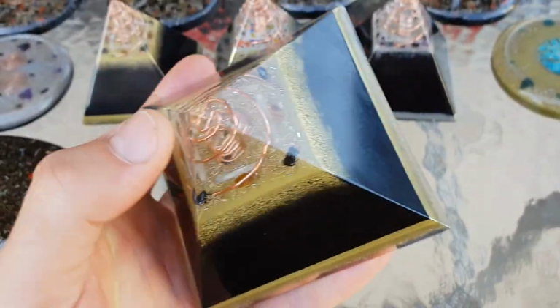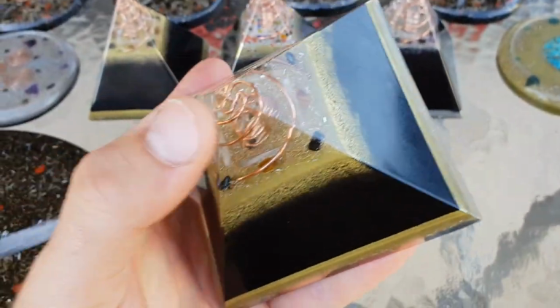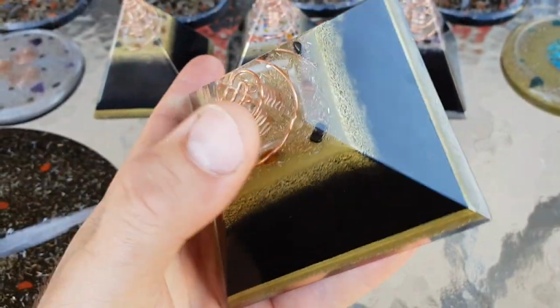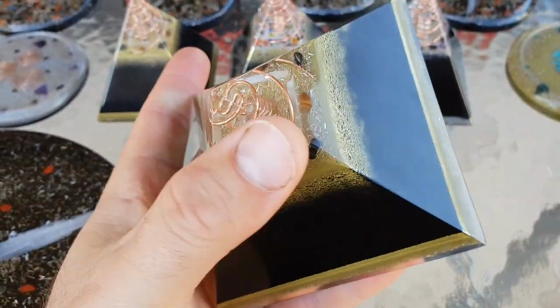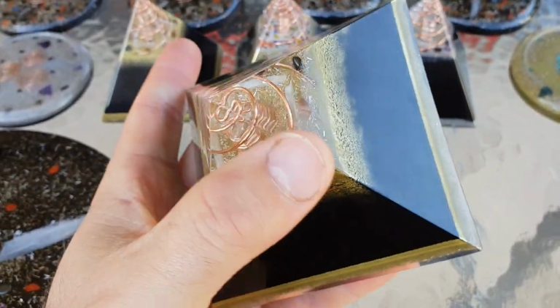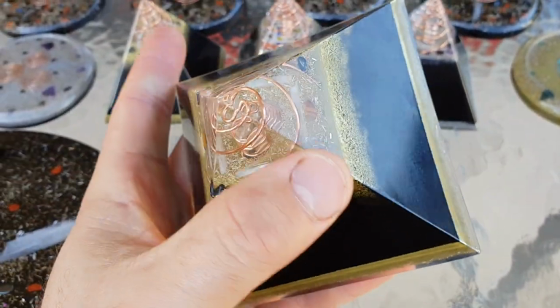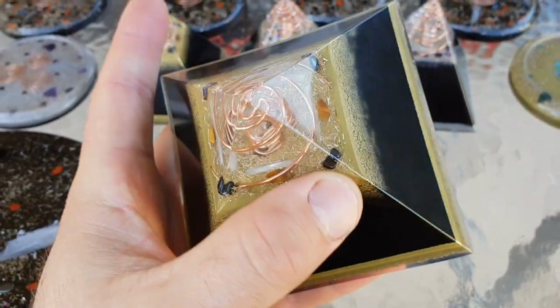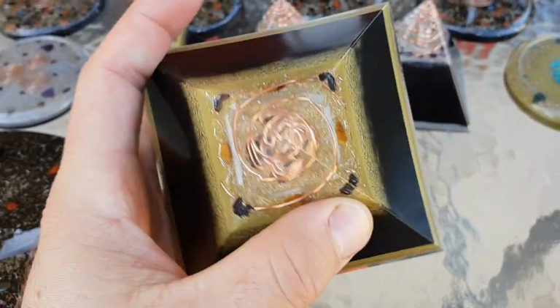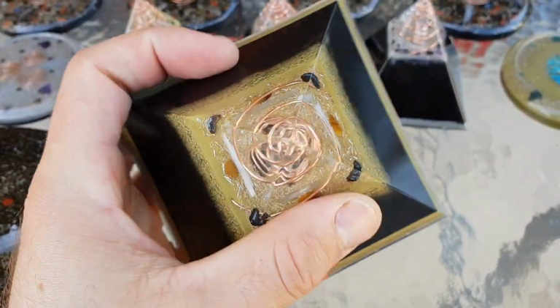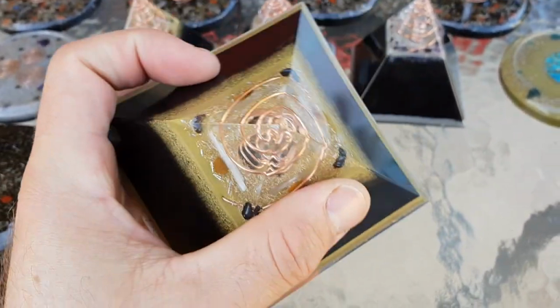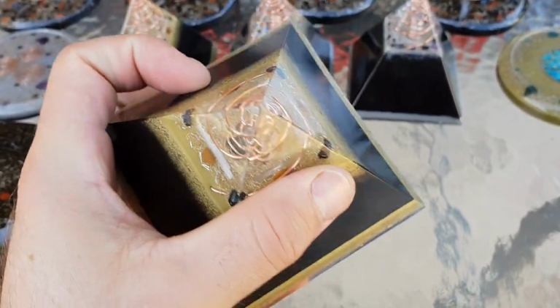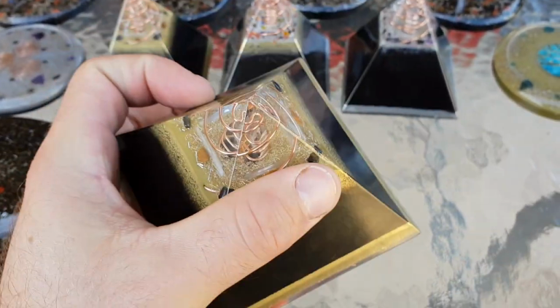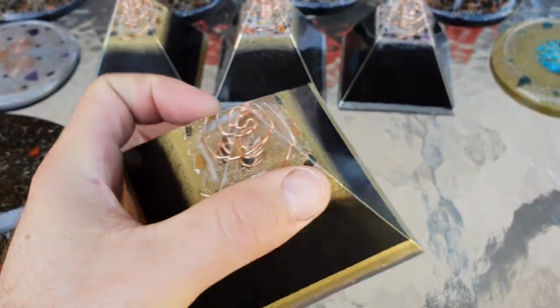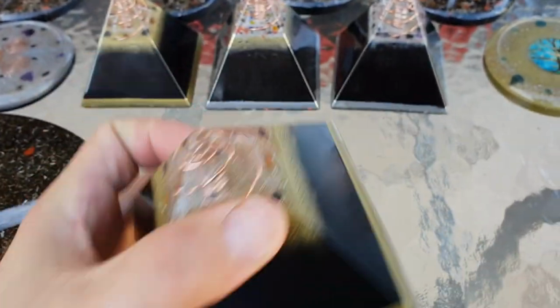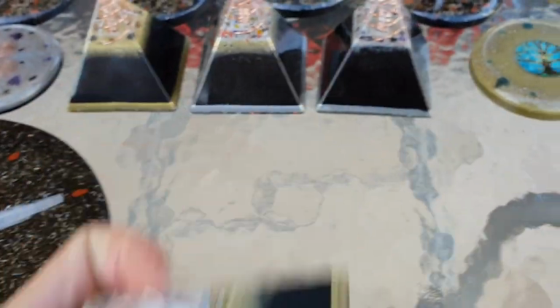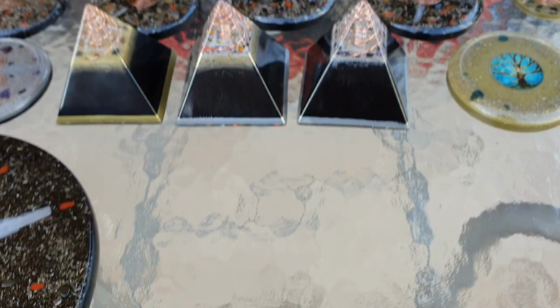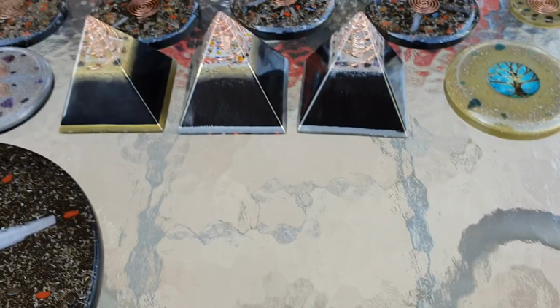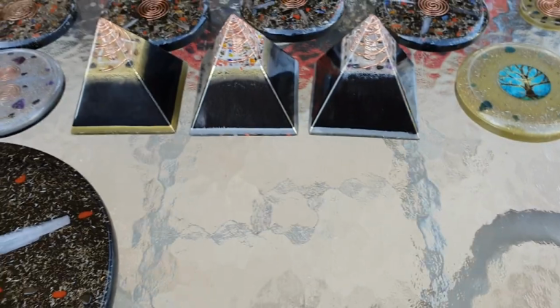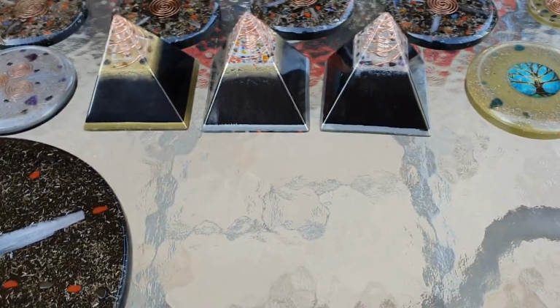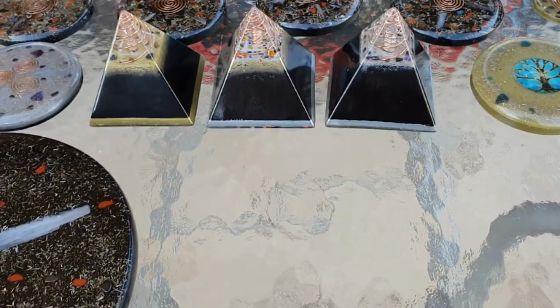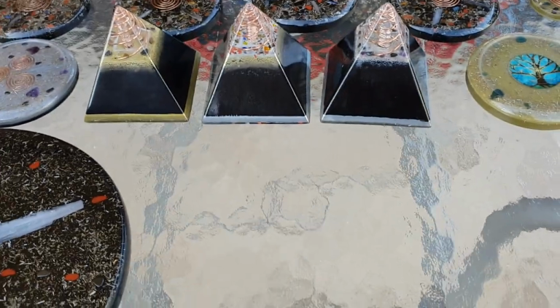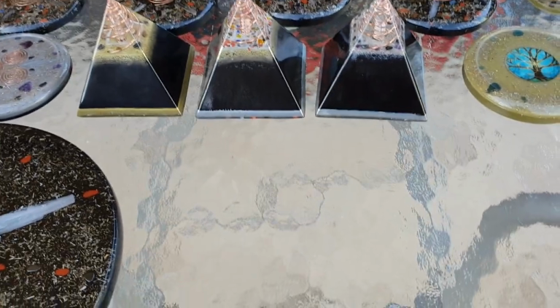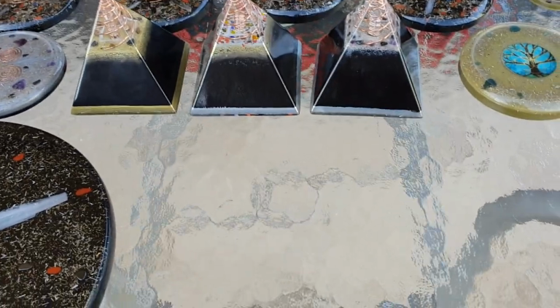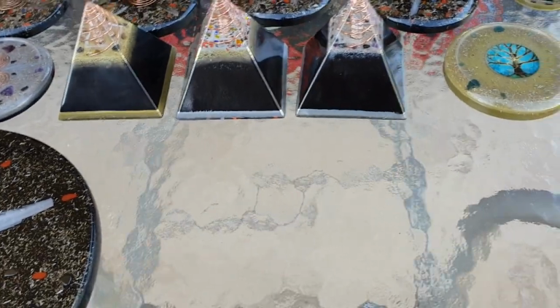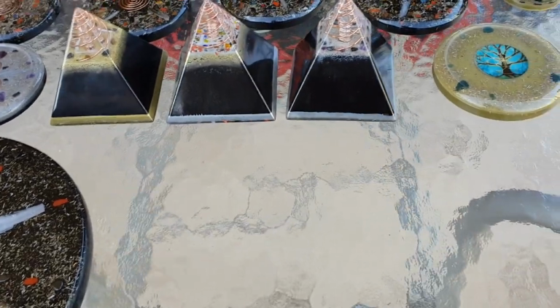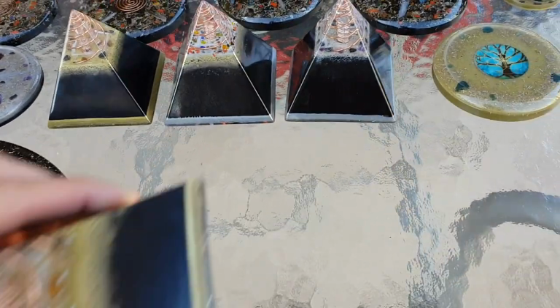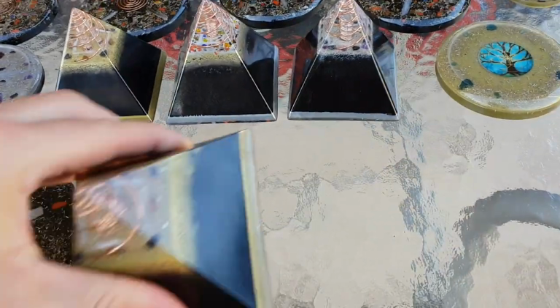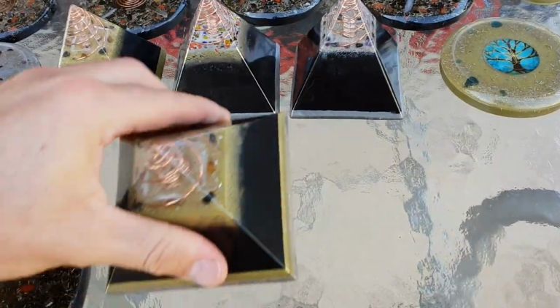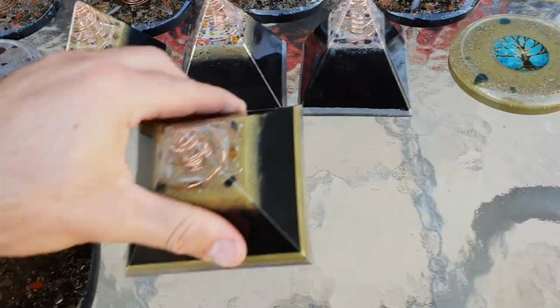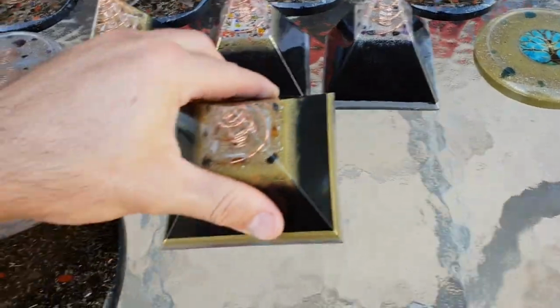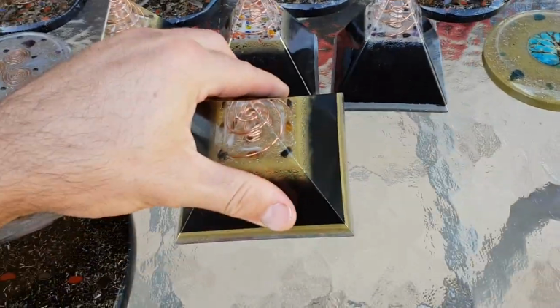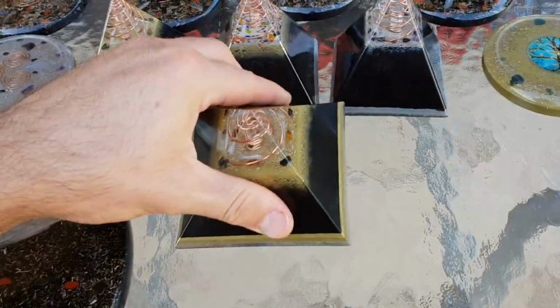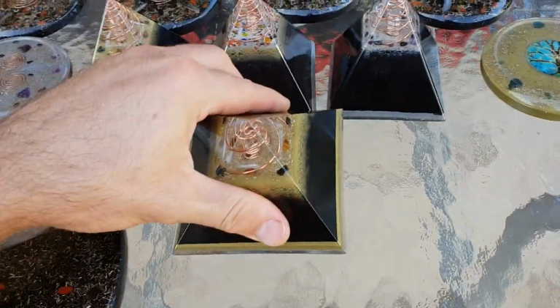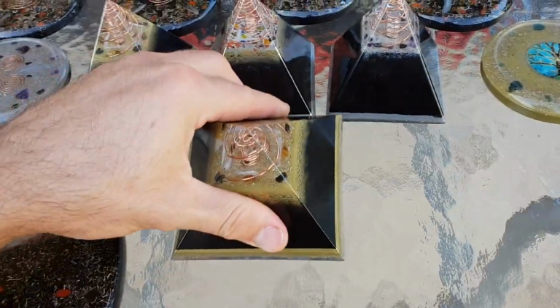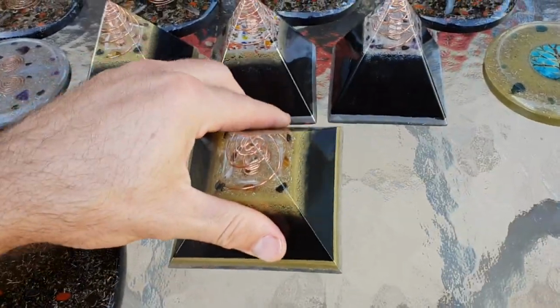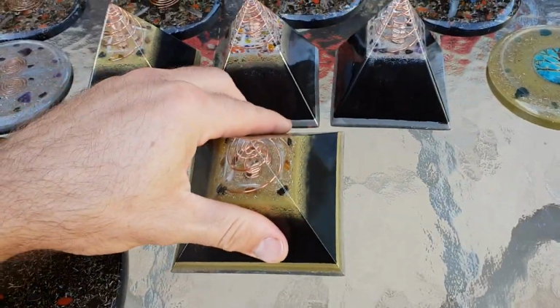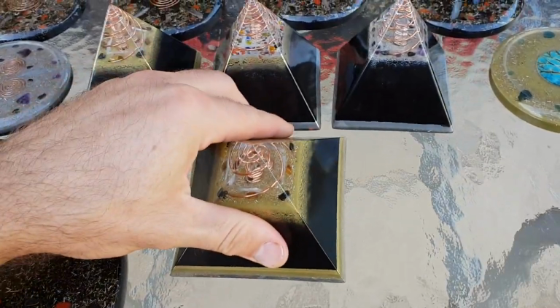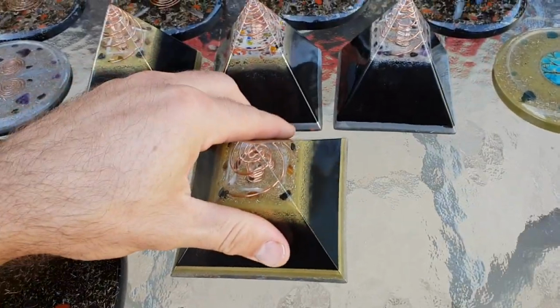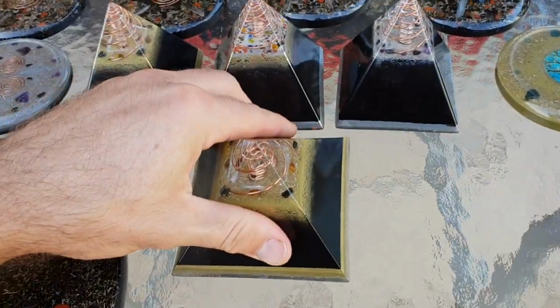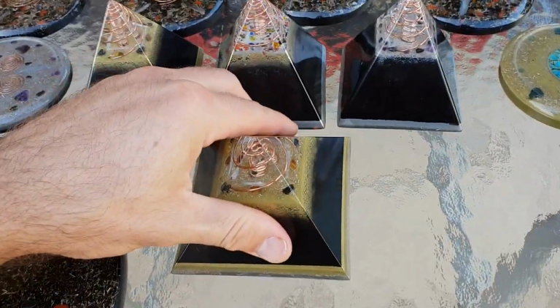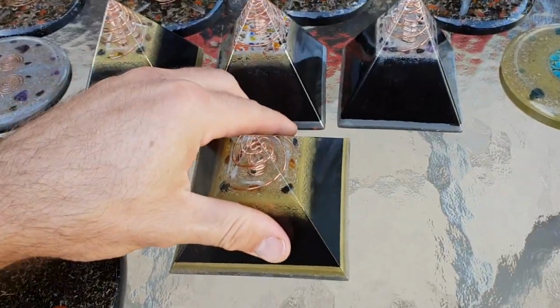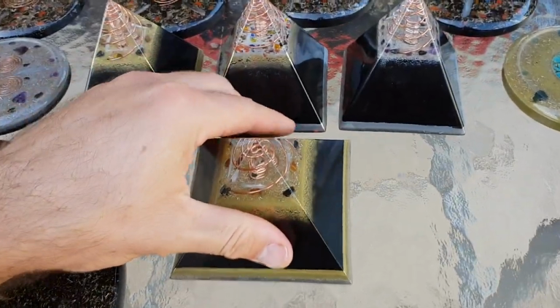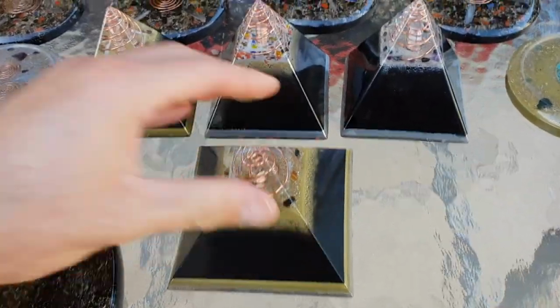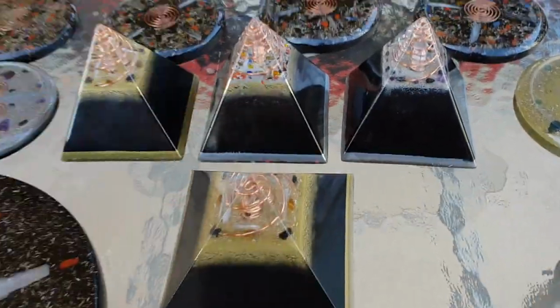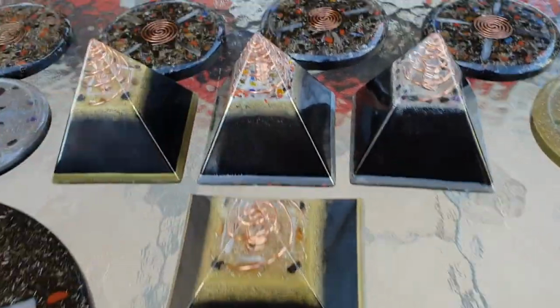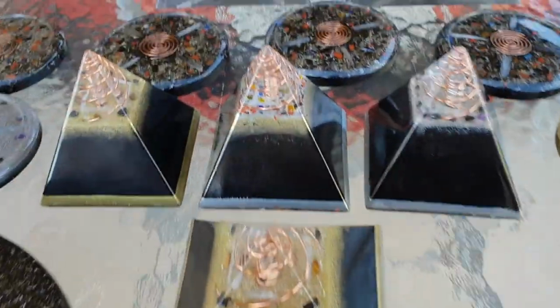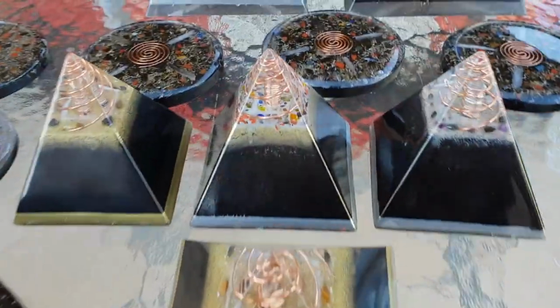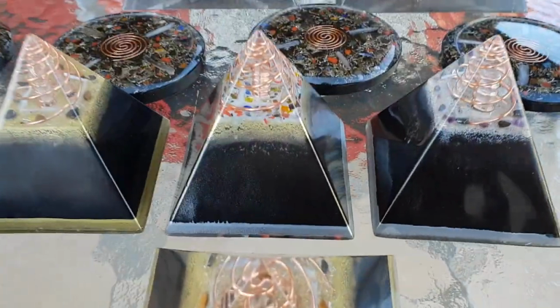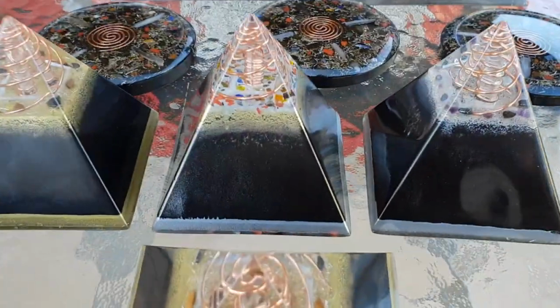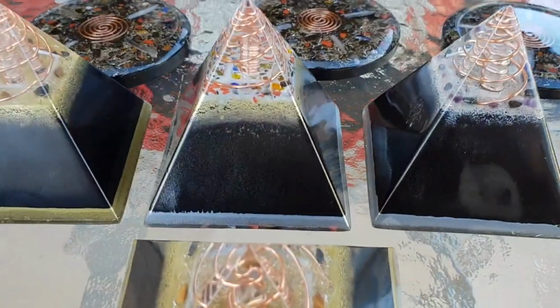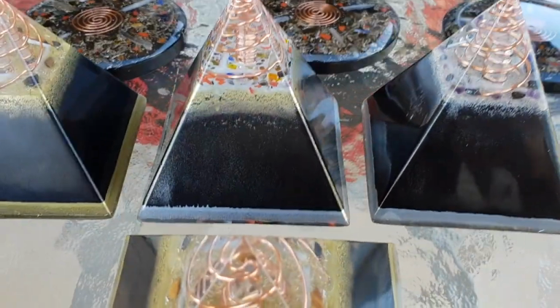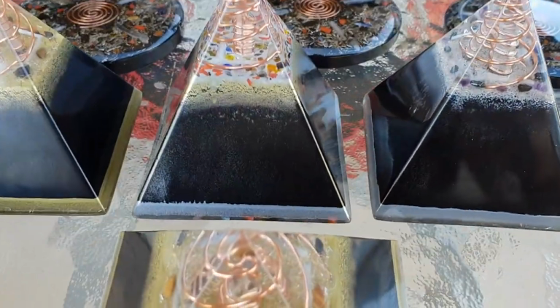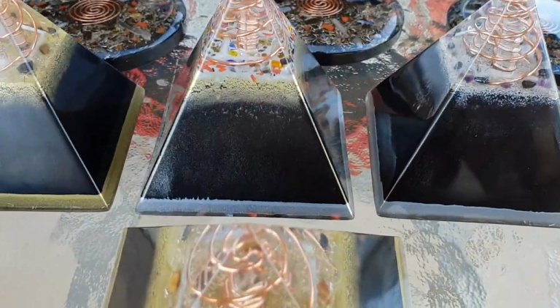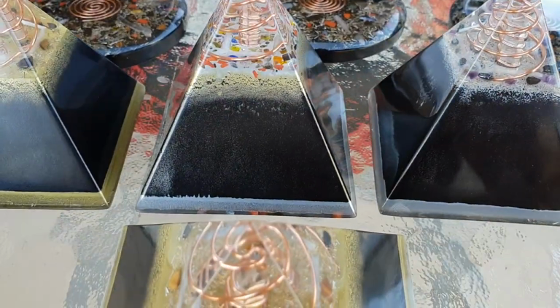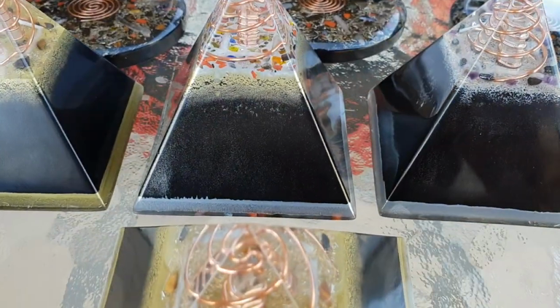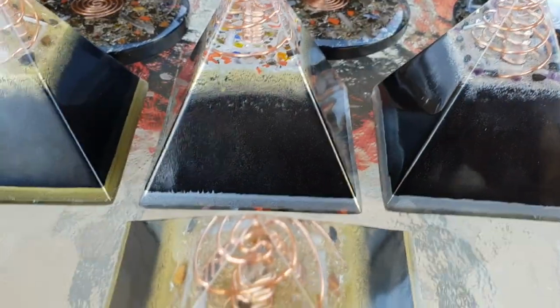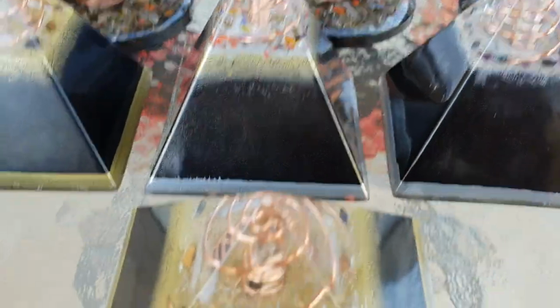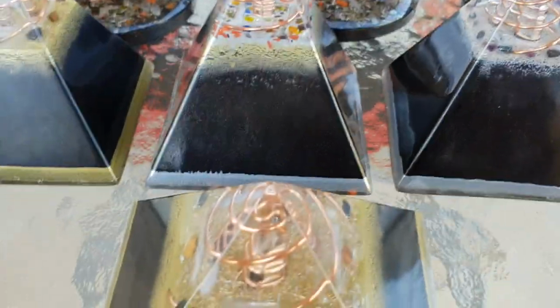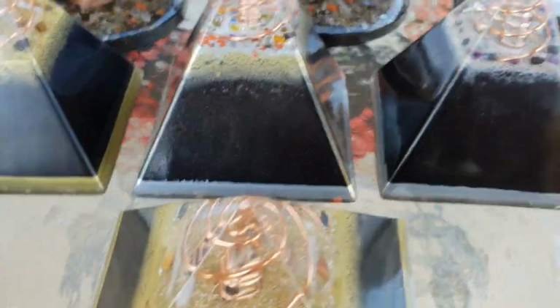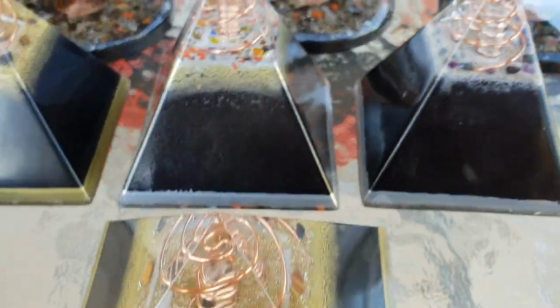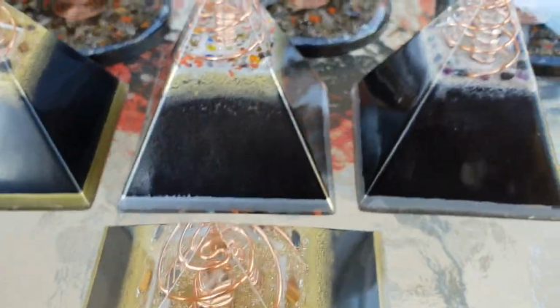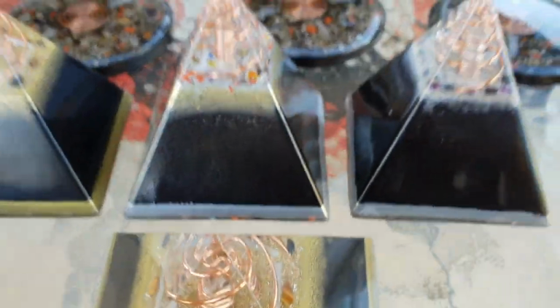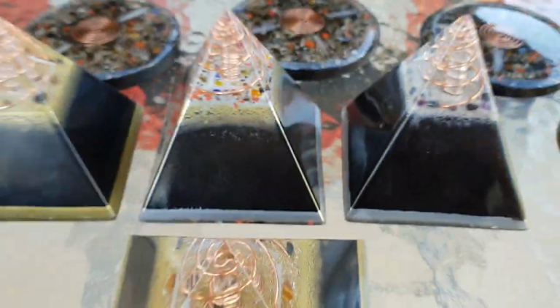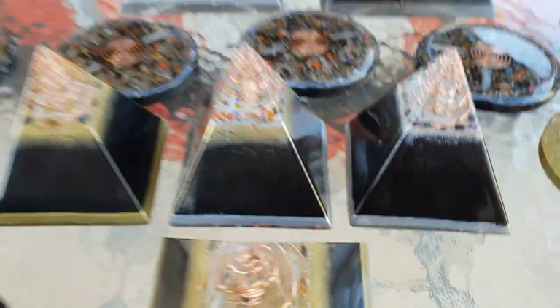And the black is also a shungite powder mix. That's why it's super strong. These are super dense, full of this powder — you can see how thick they are.